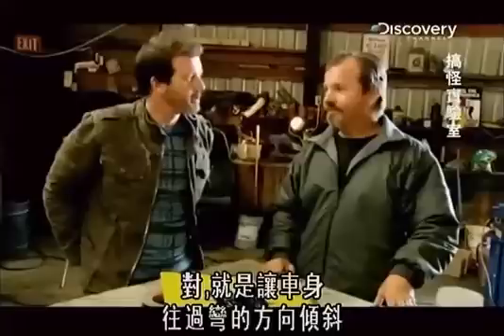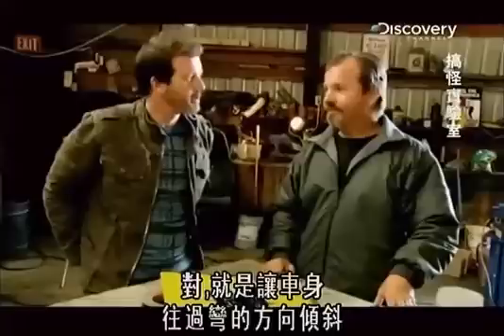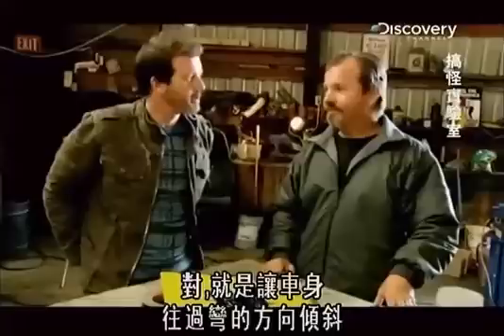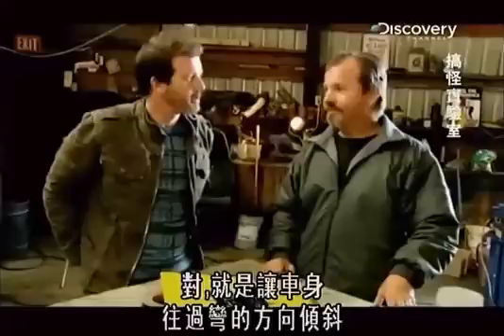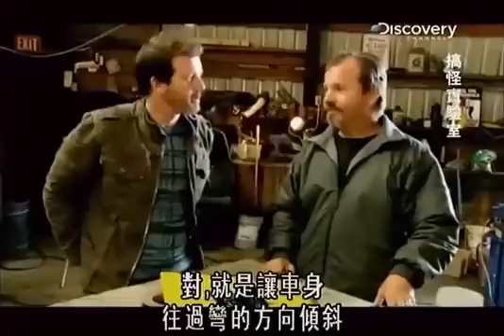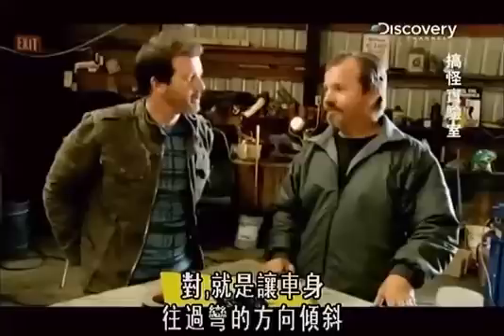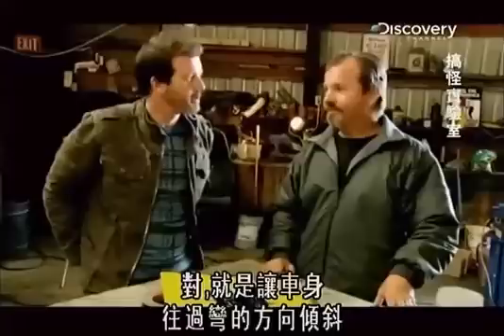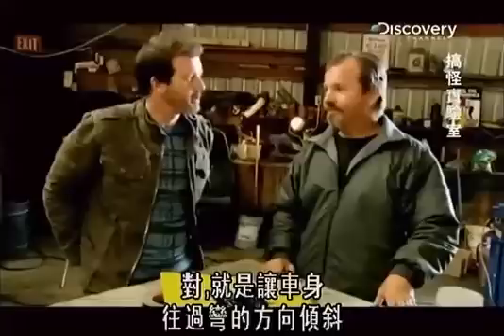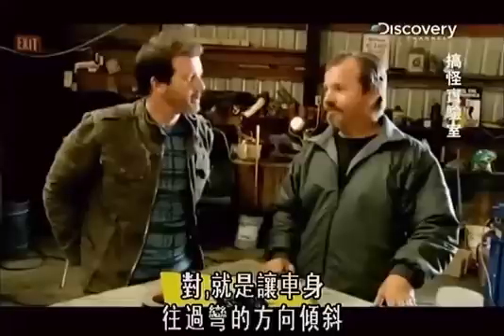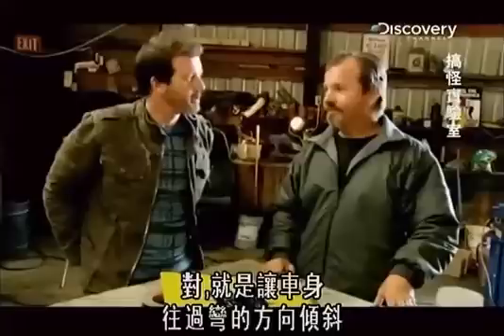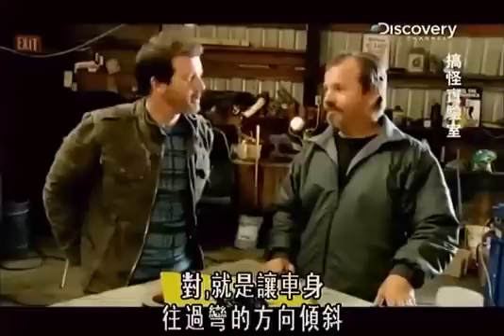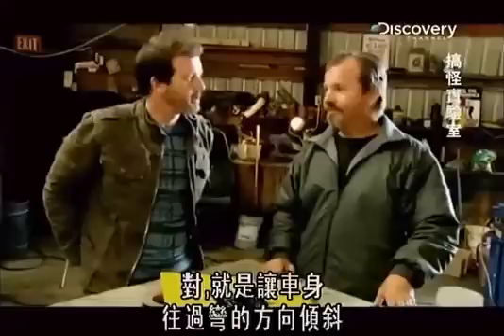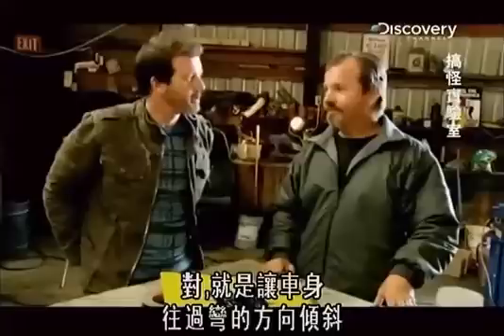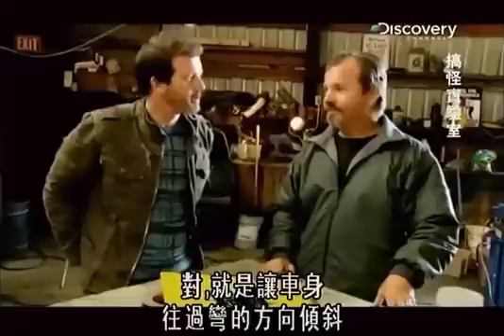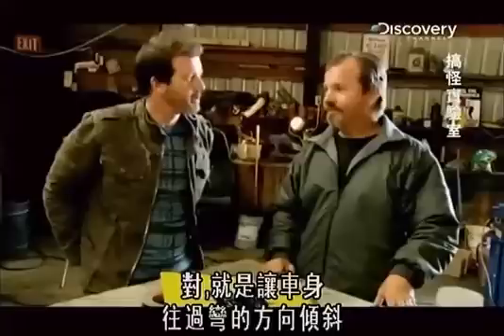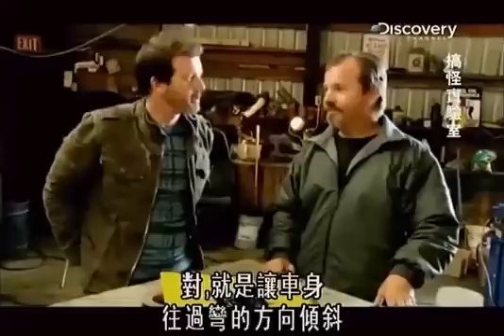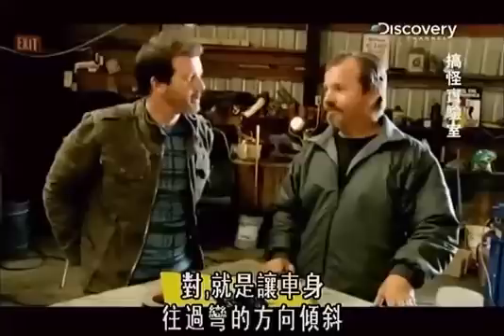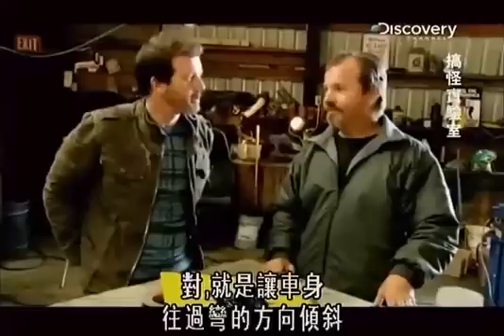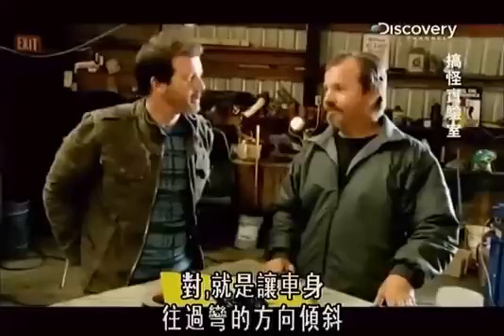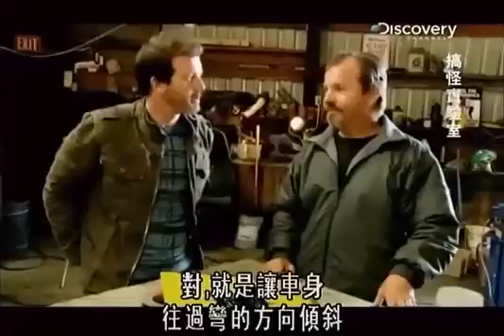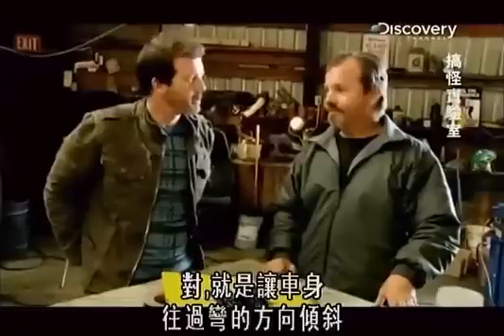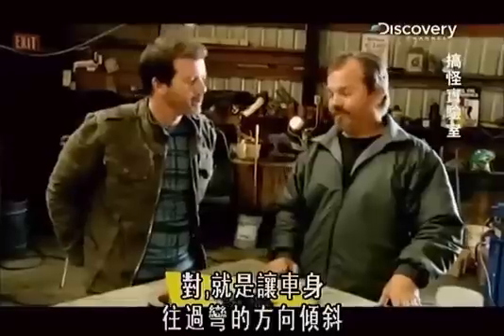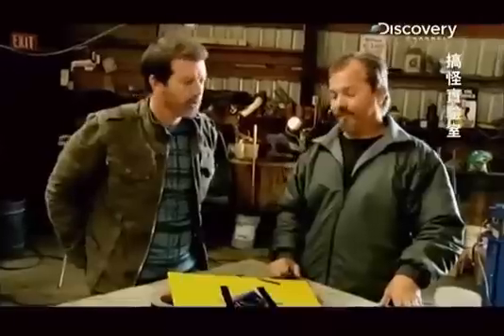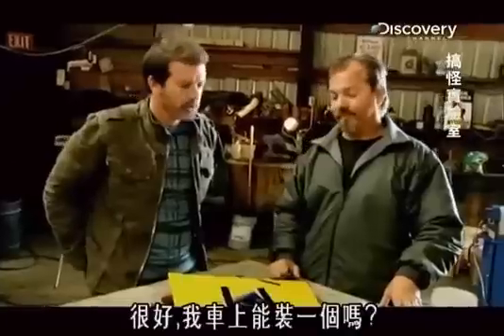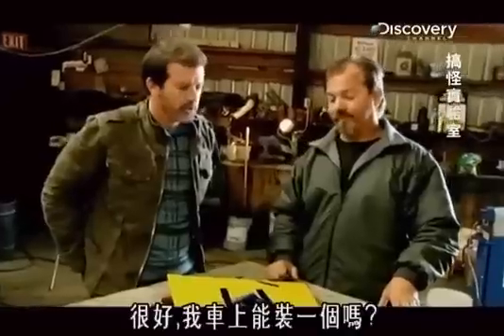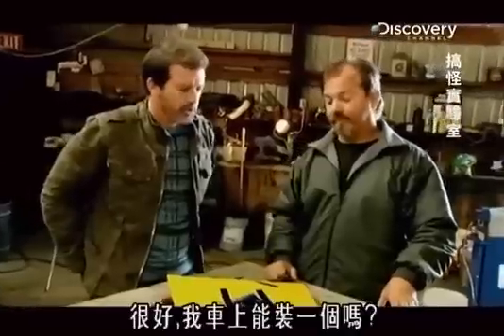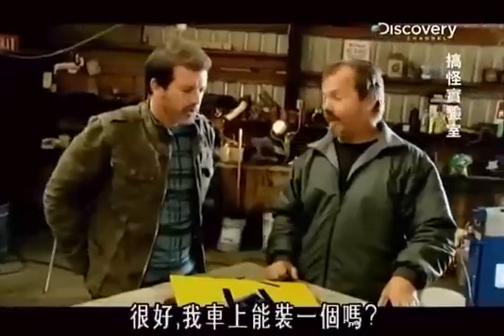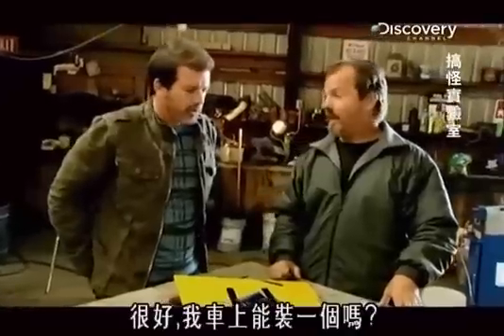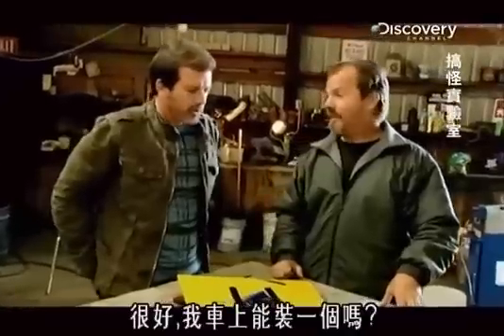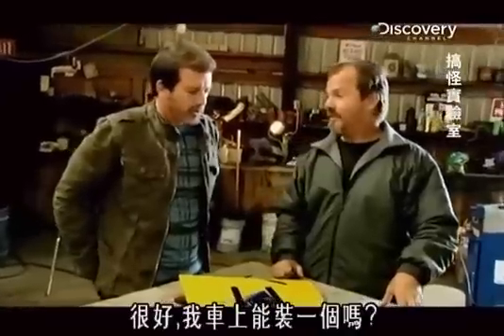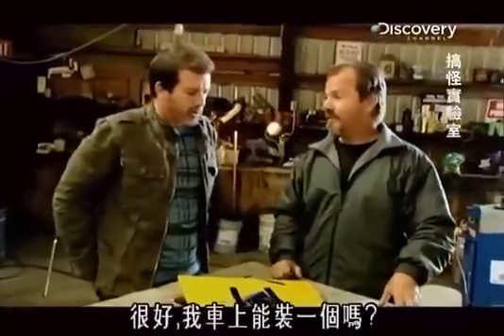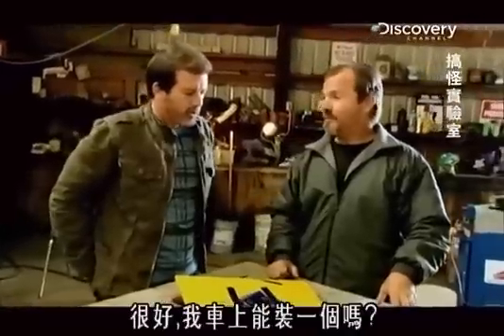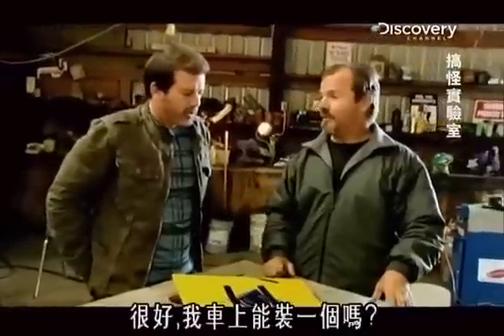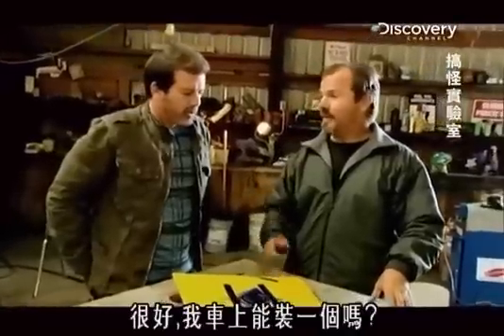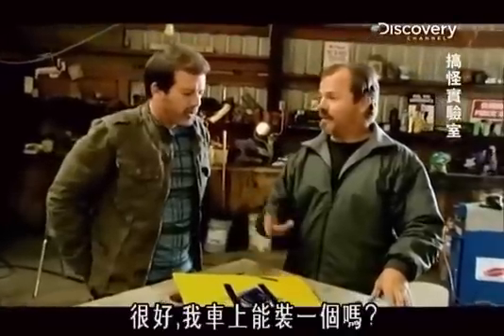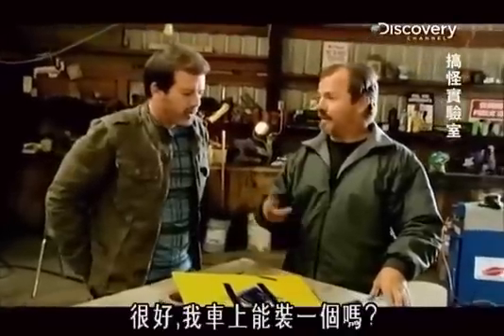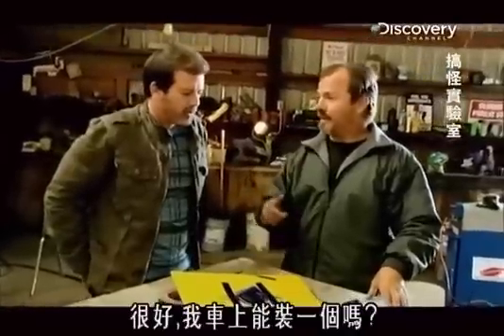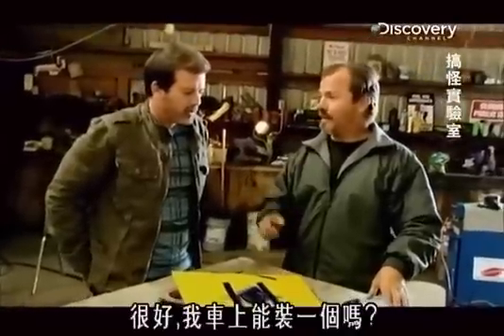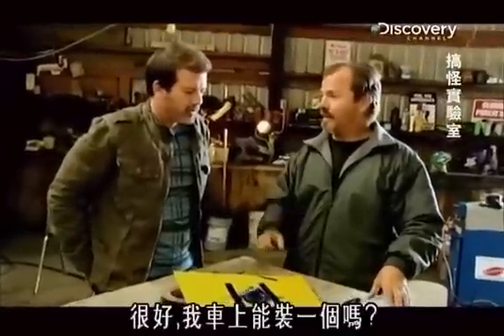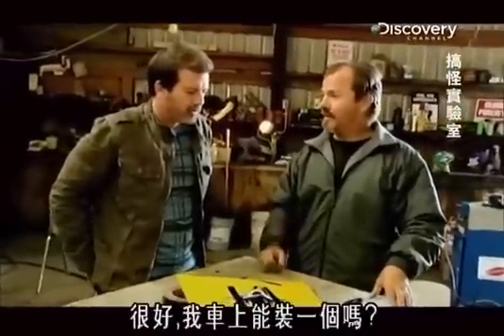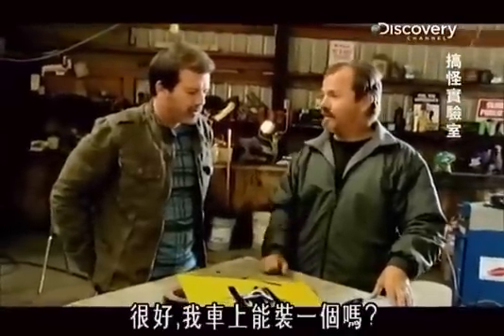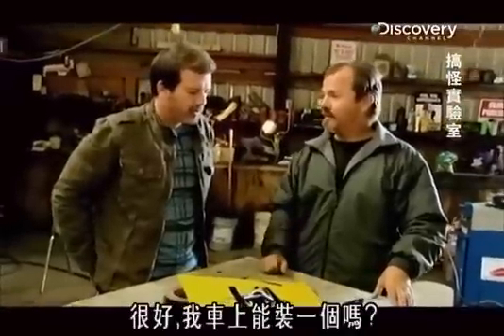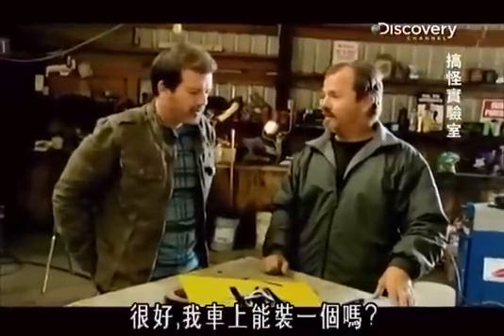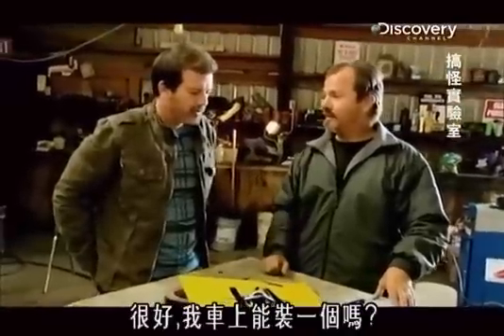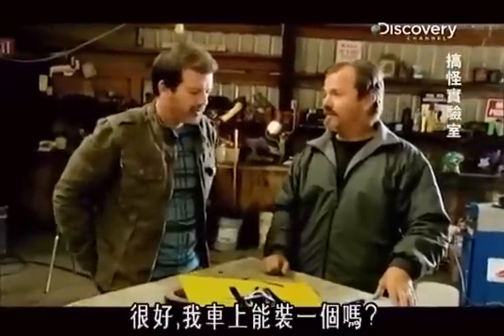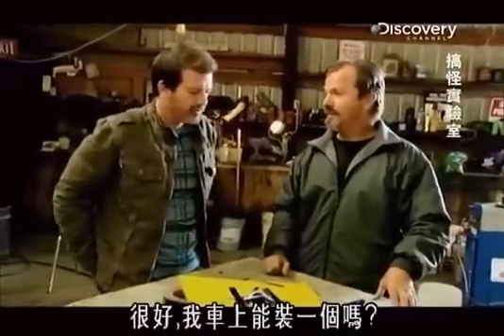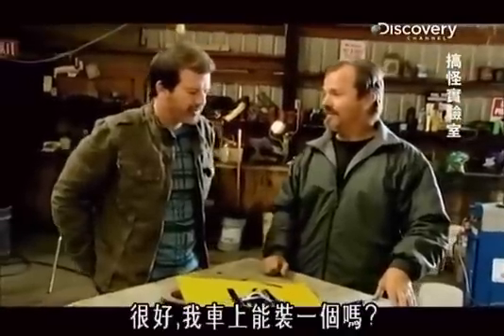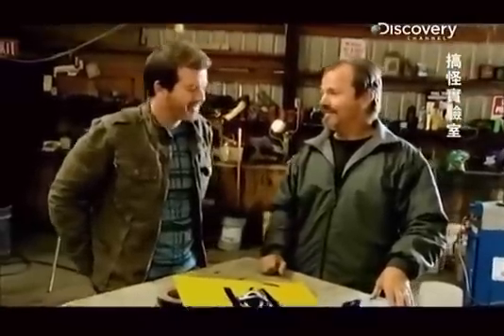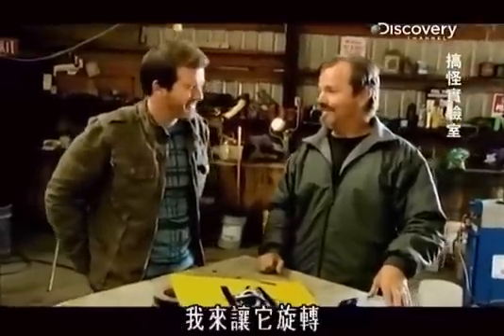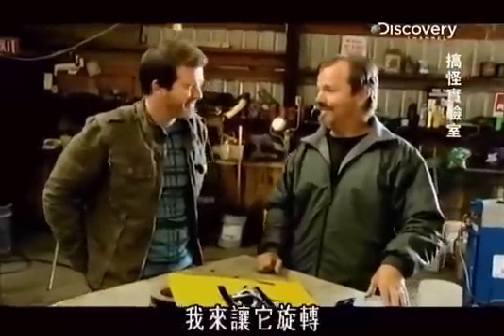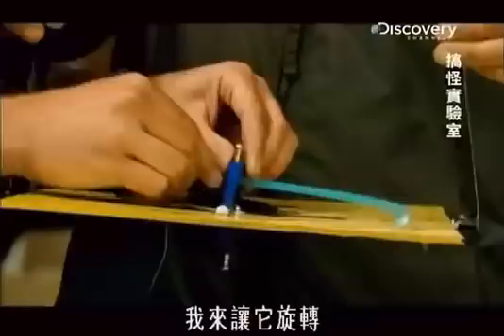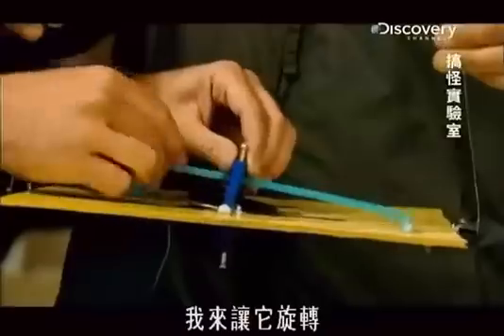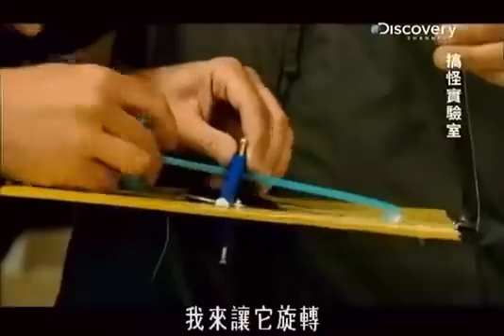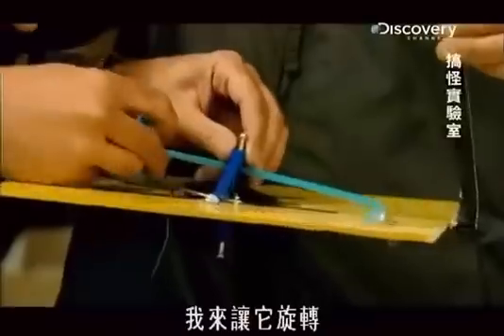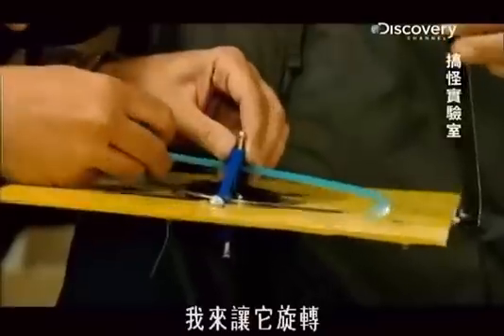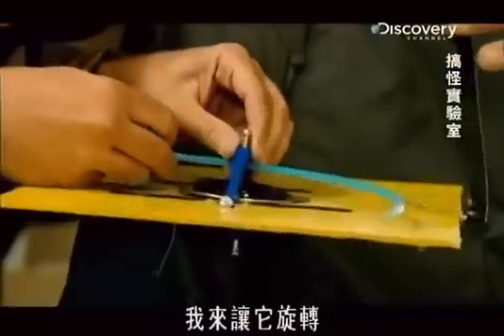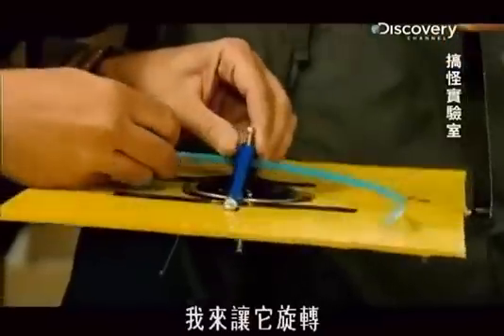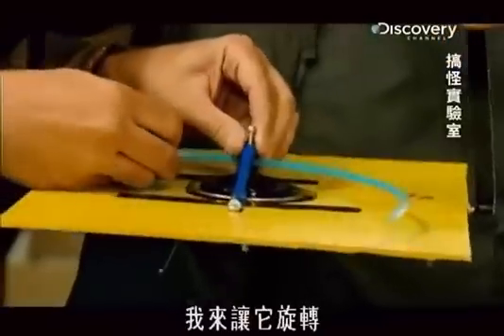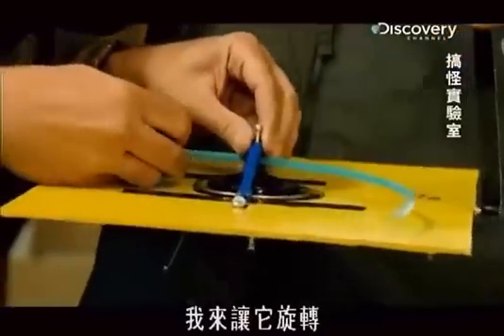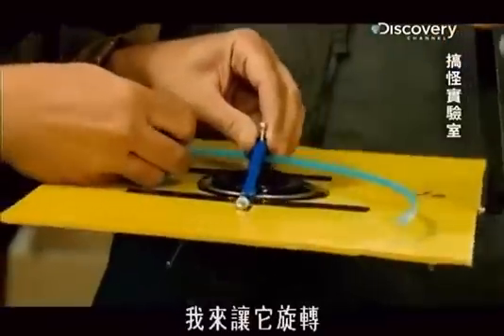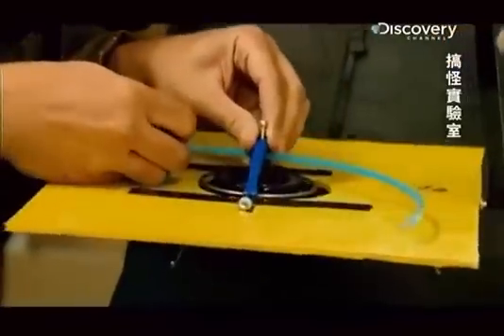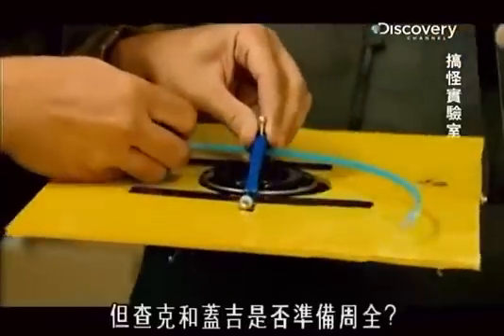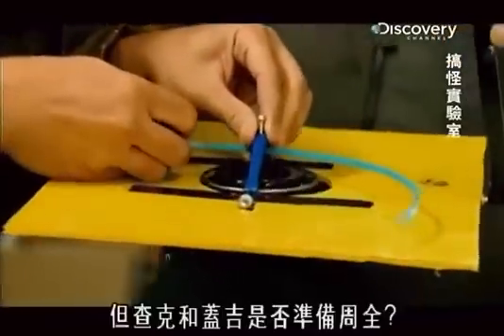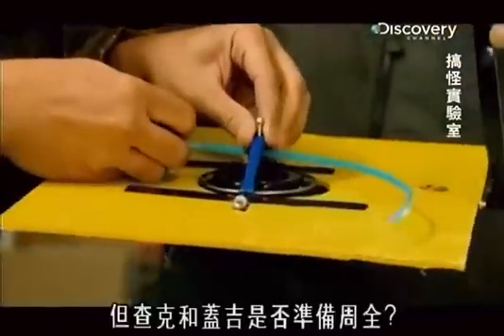It's kind of like leaning into the turn. Can I put that on my car? Here we go. I'm going to spin it up.